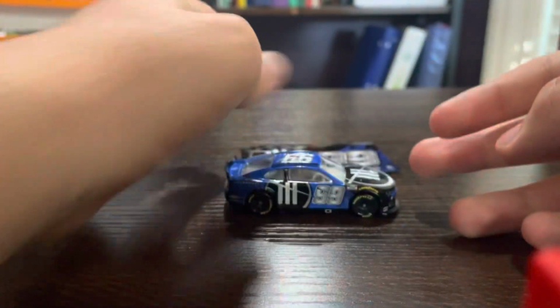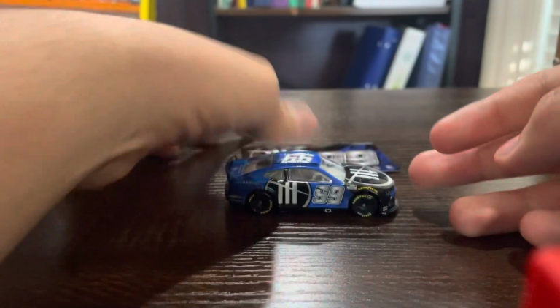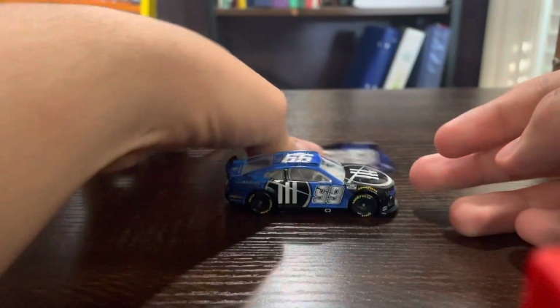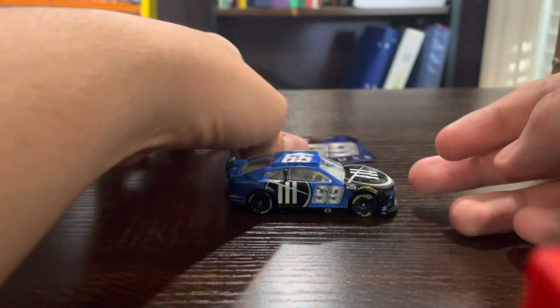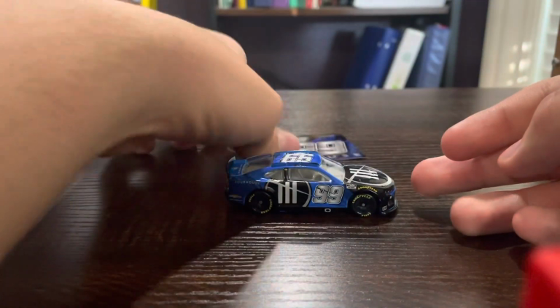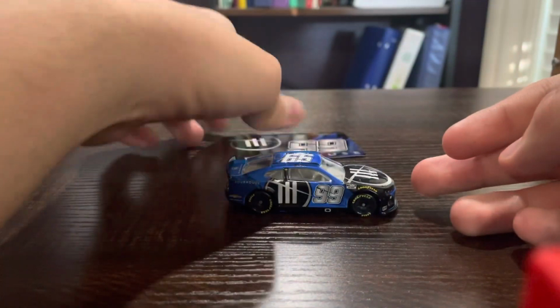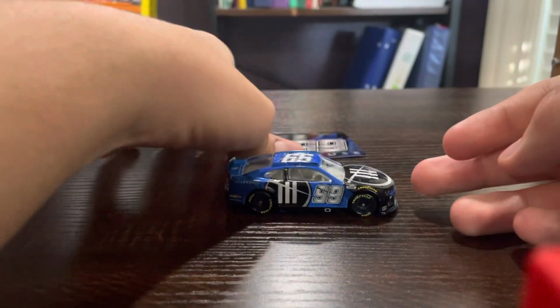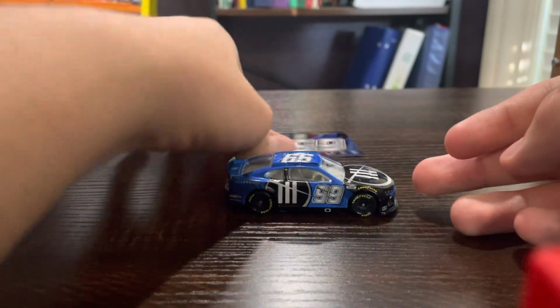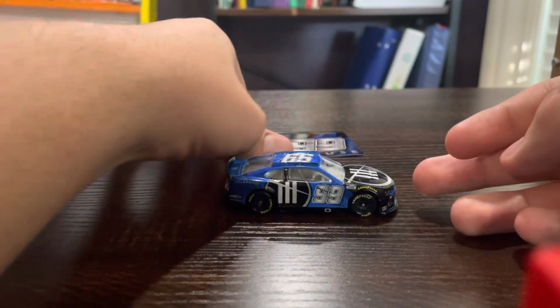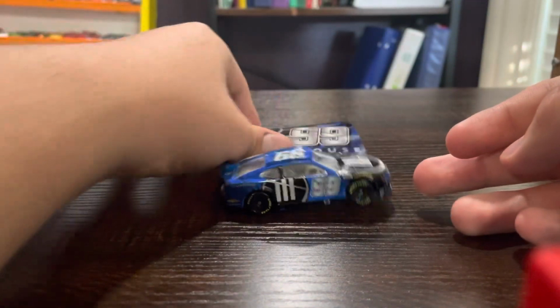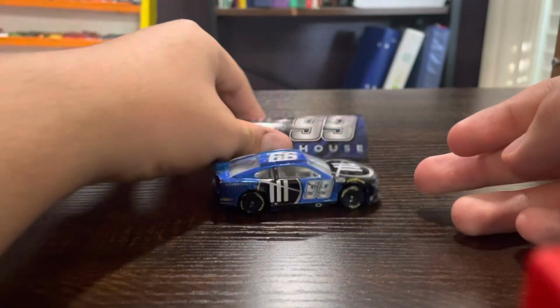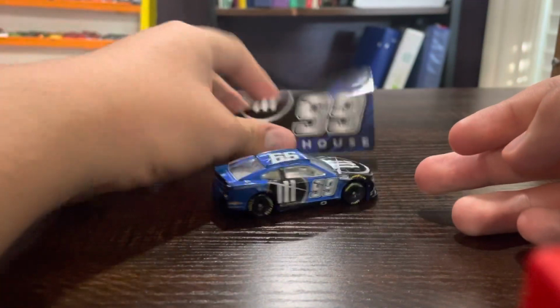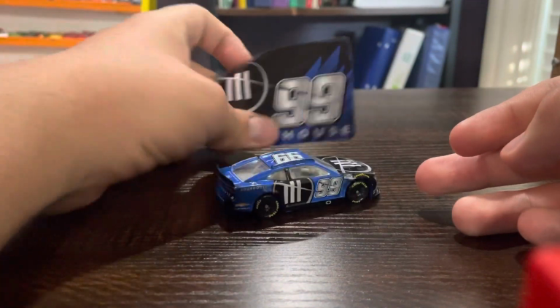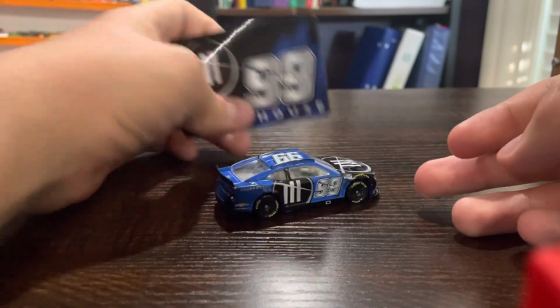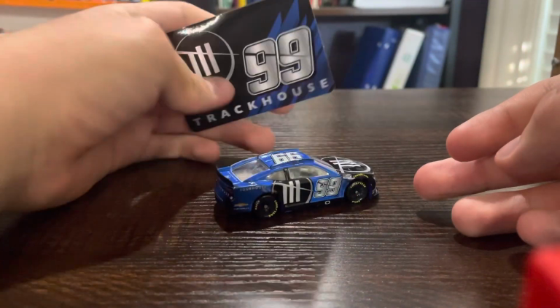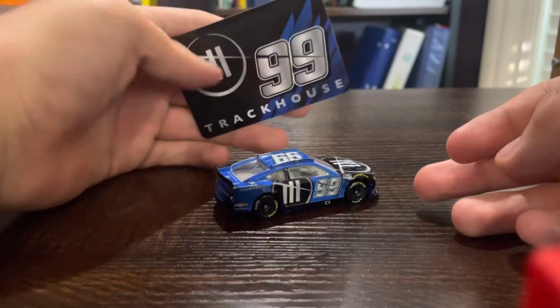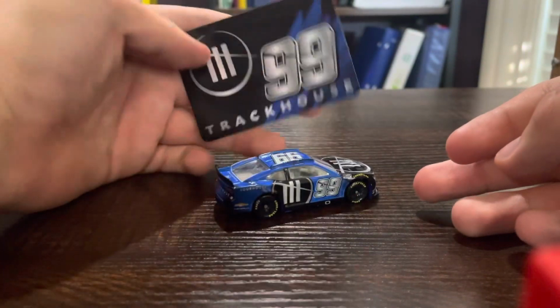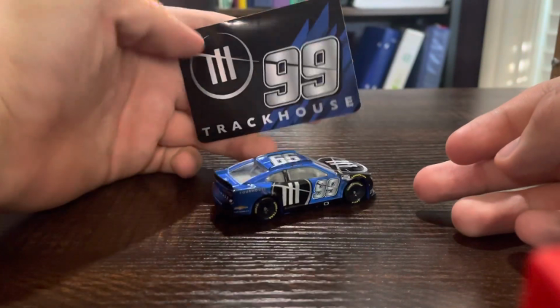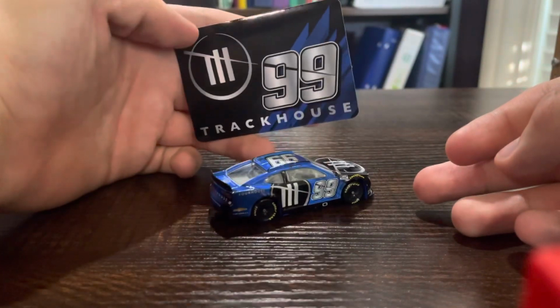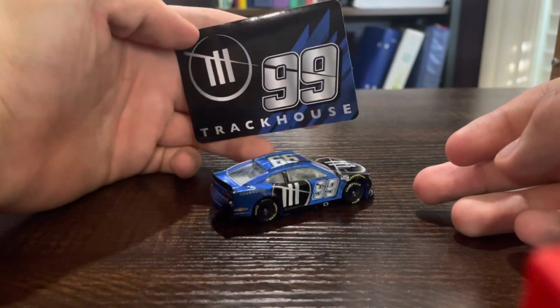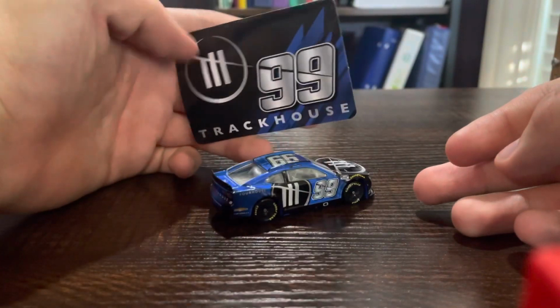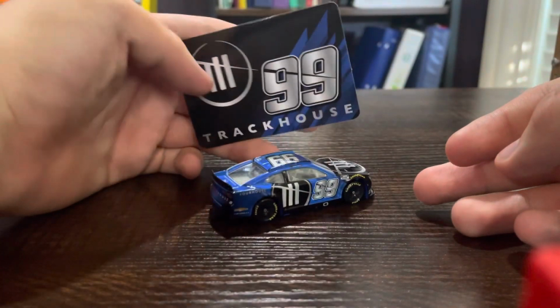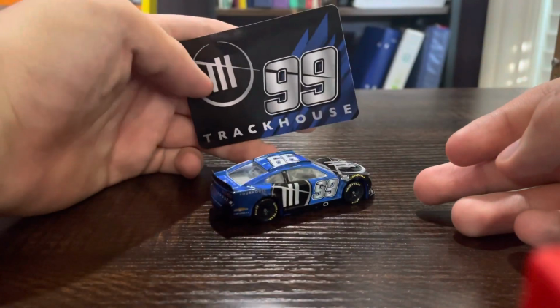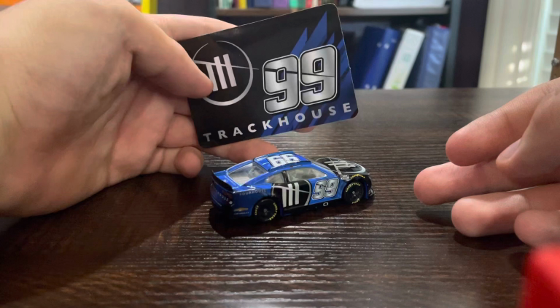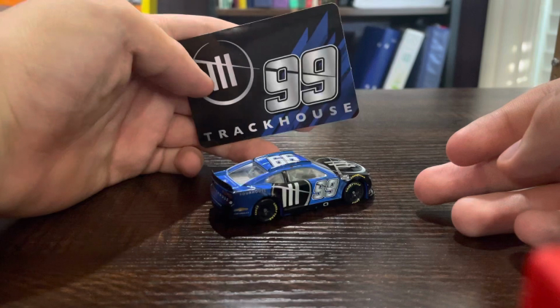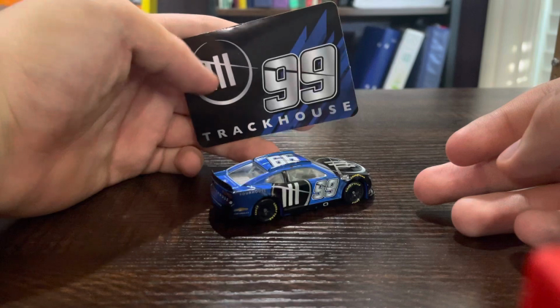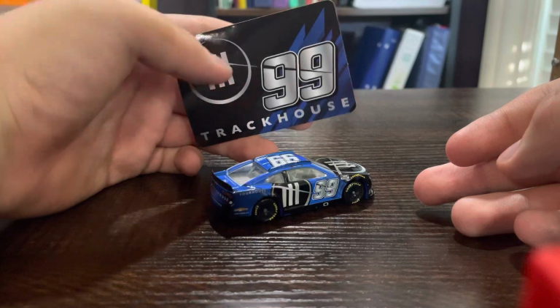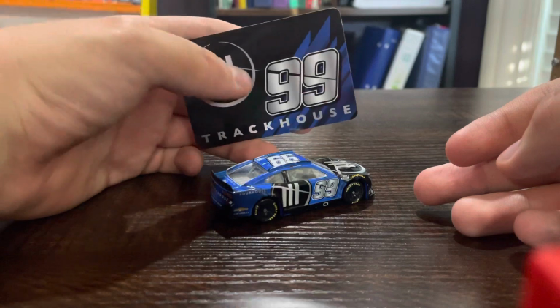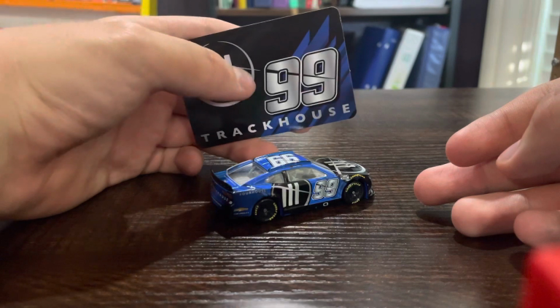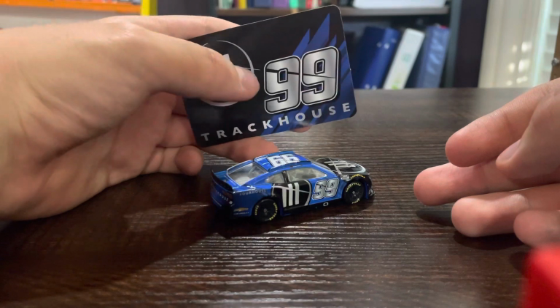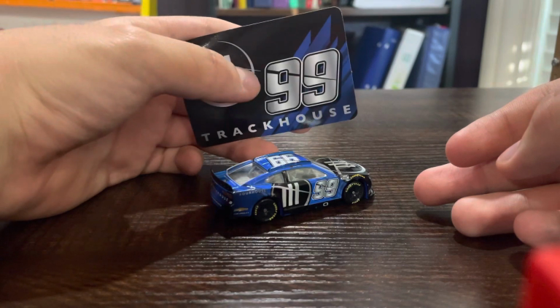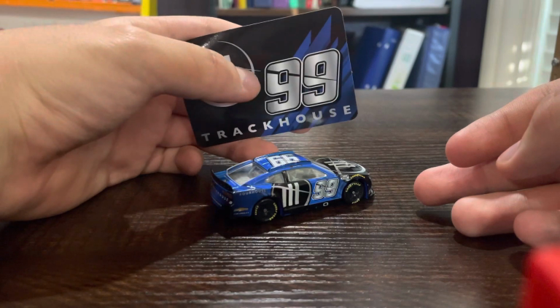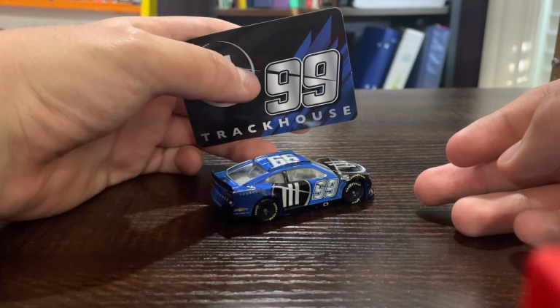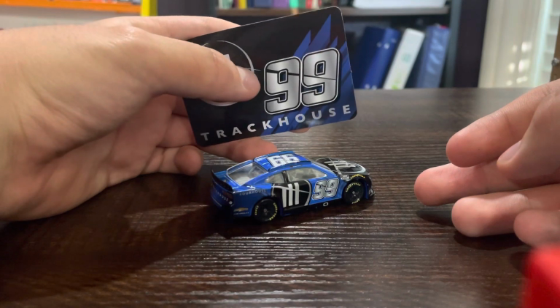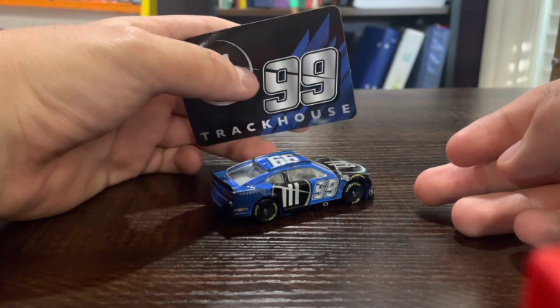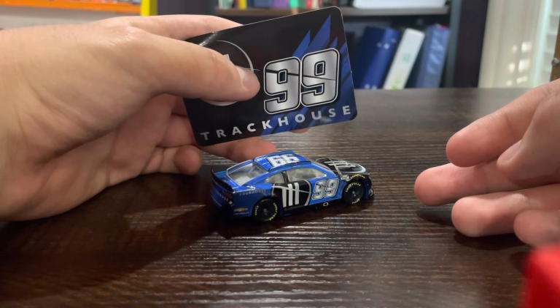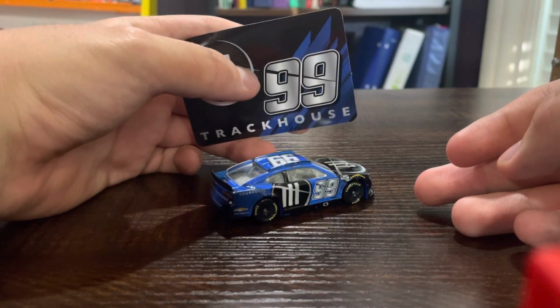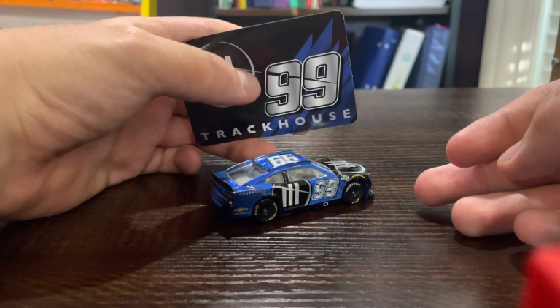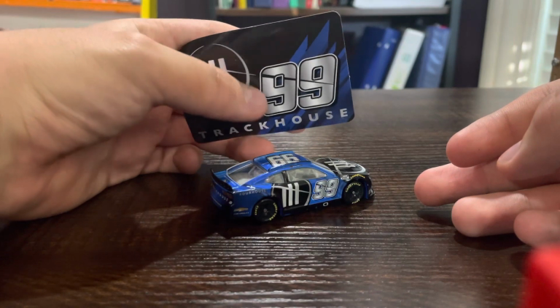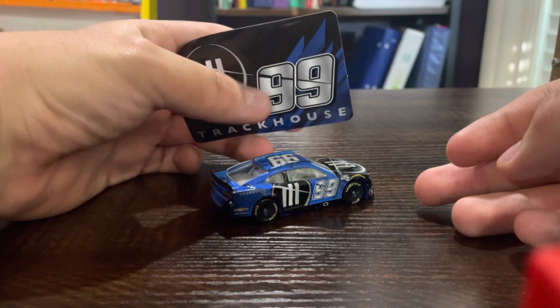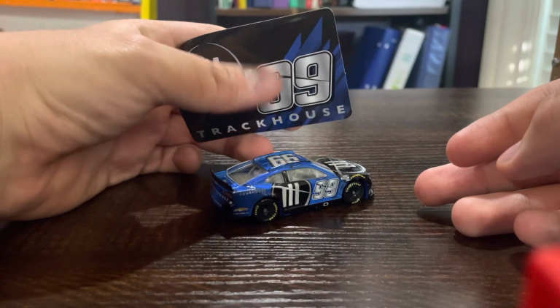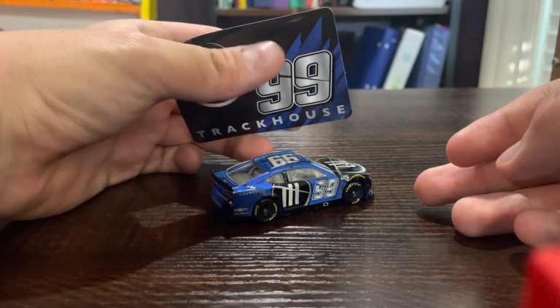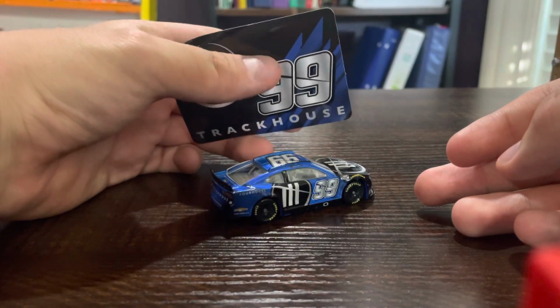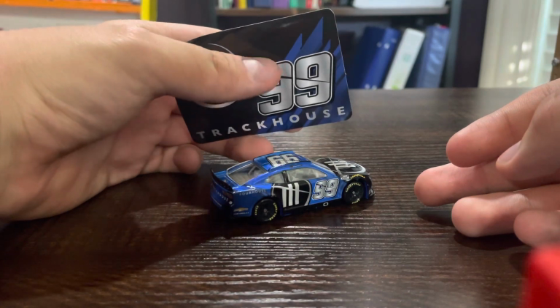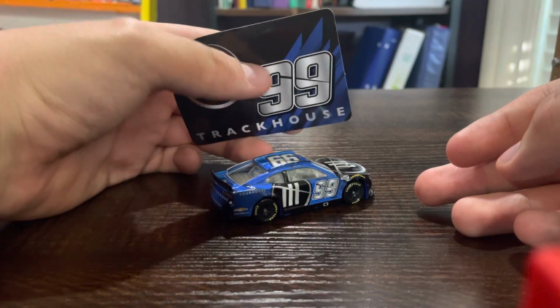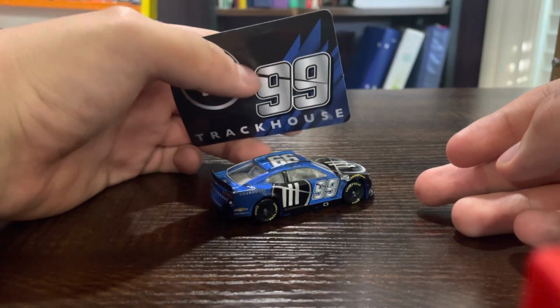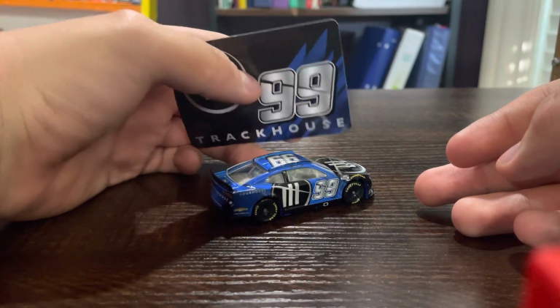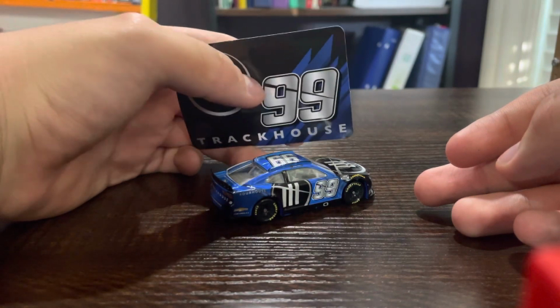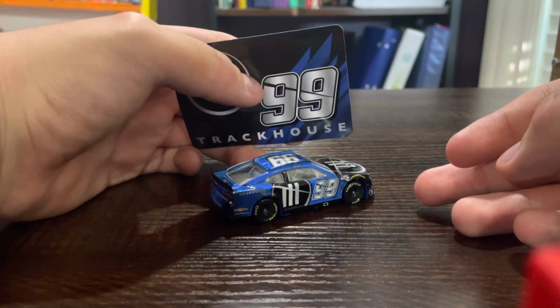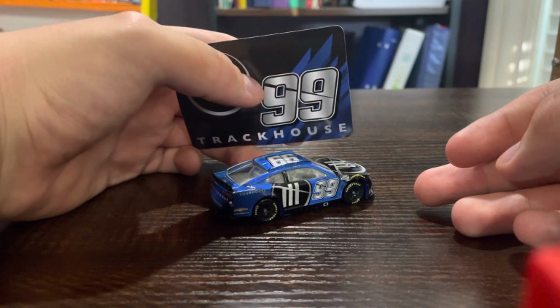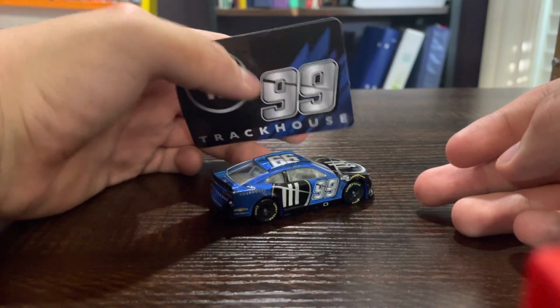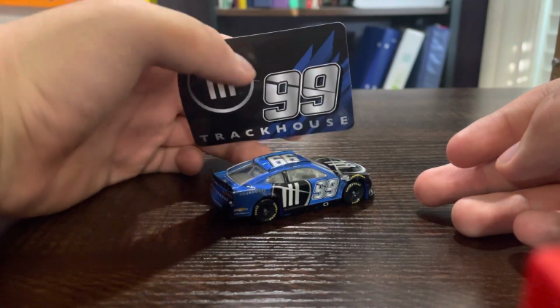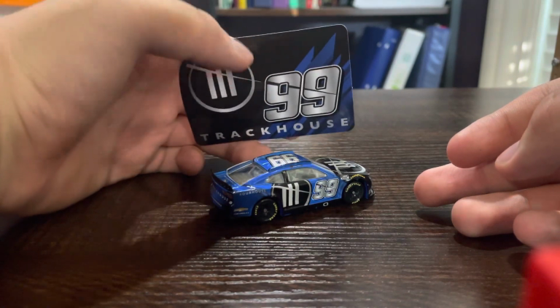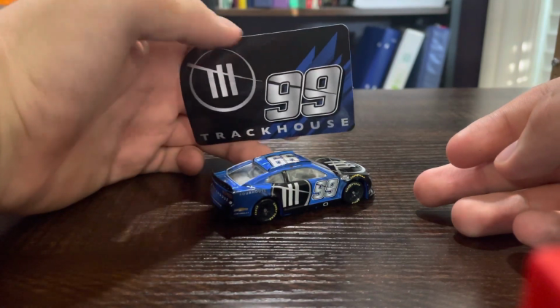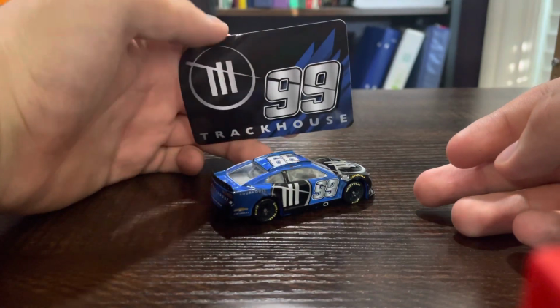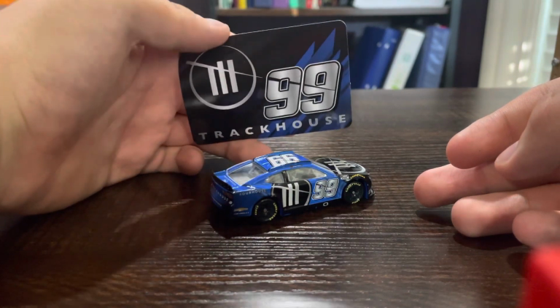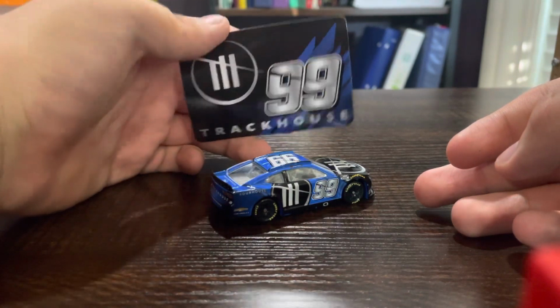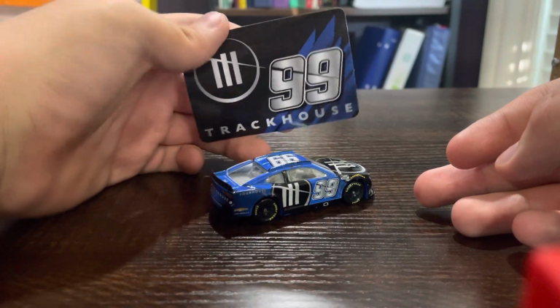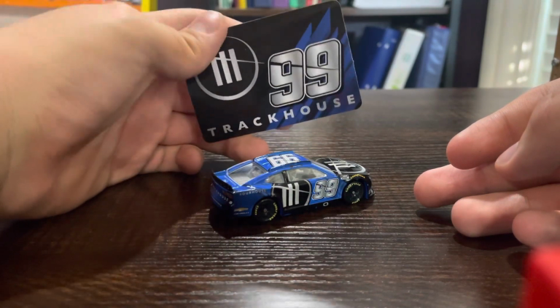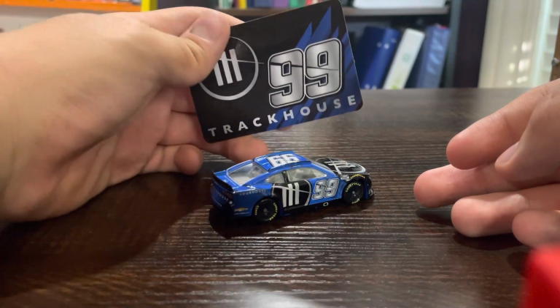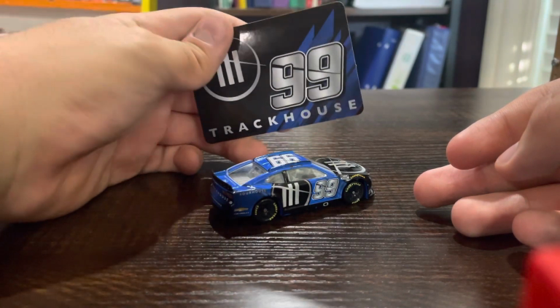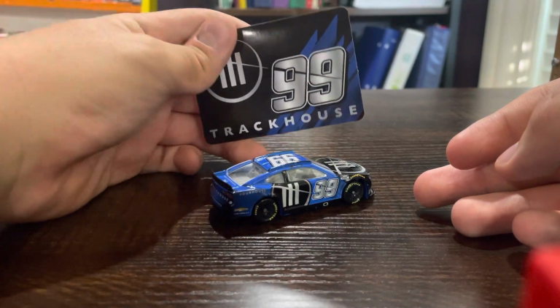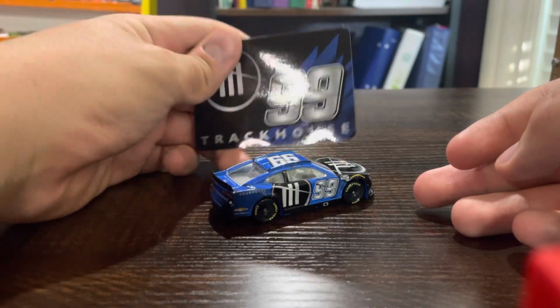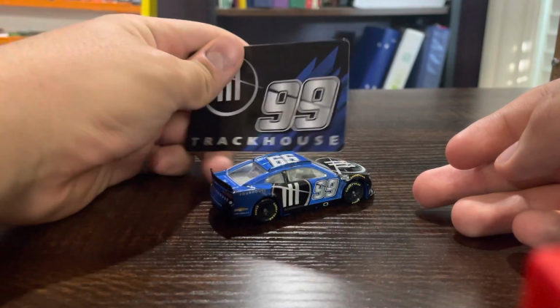Here's the sticker with the logo — Trackhouse, number 99 with the blue stripes, or the blue fangs.